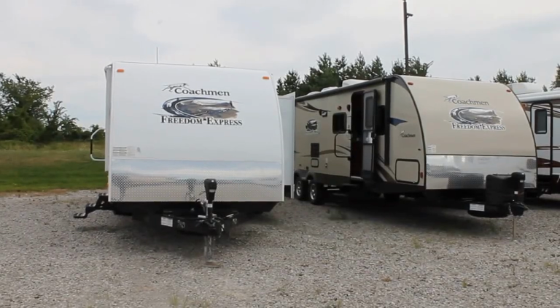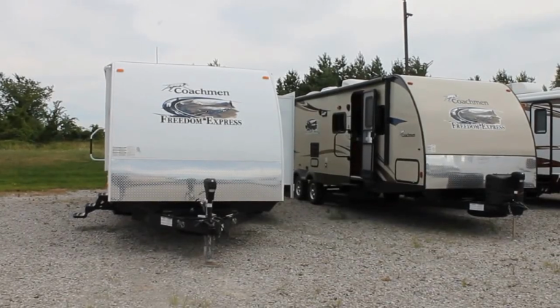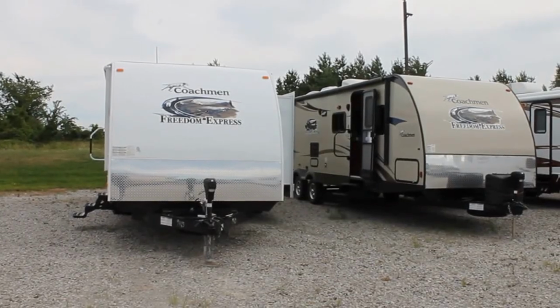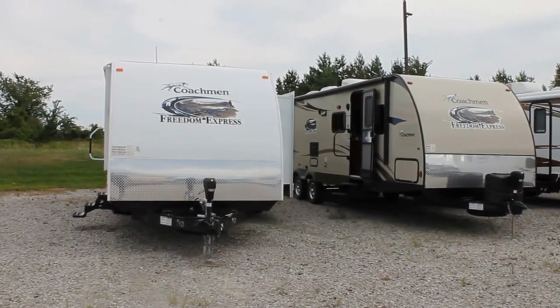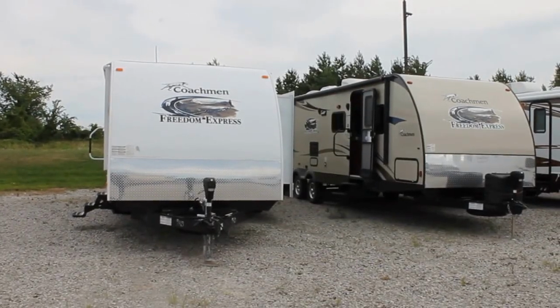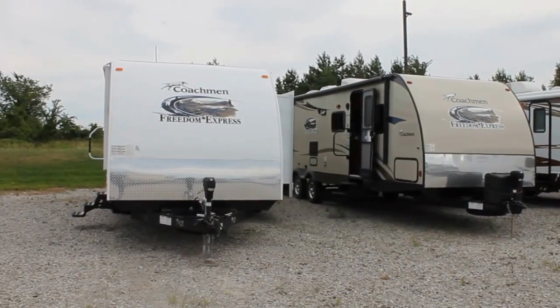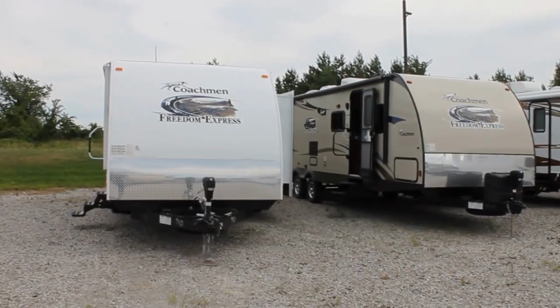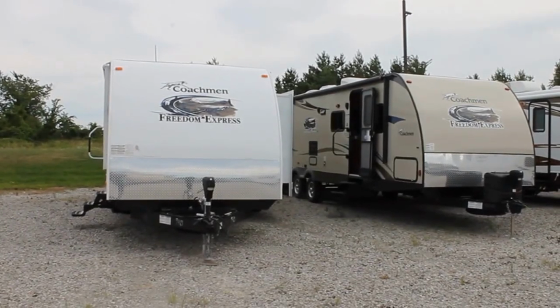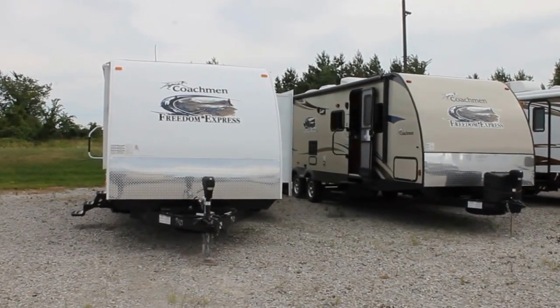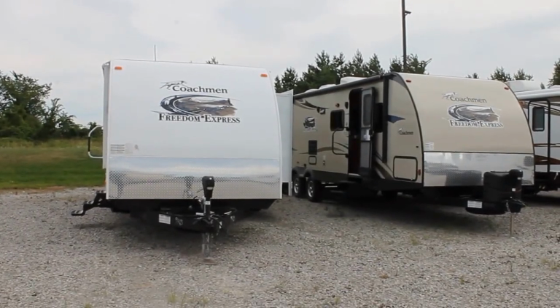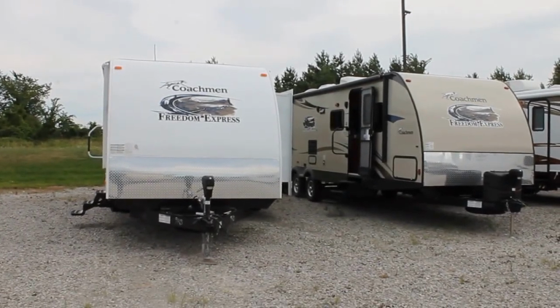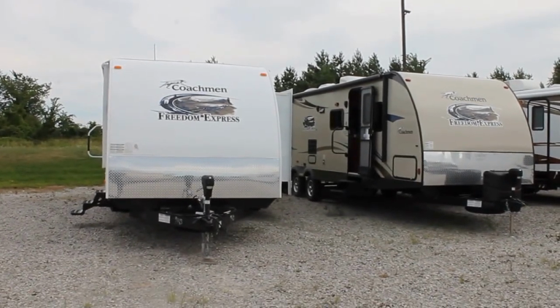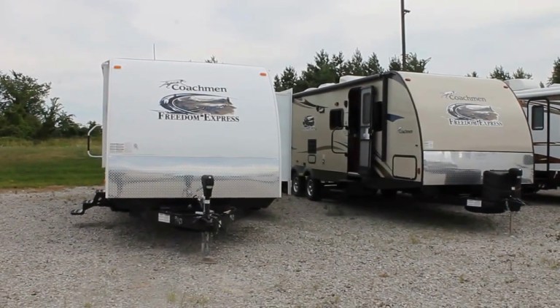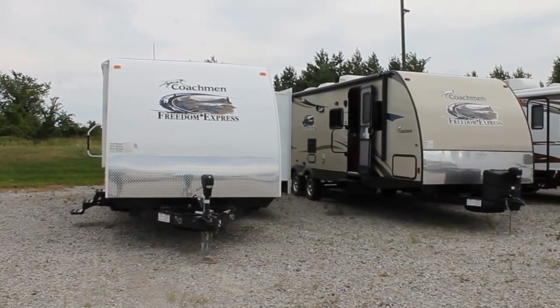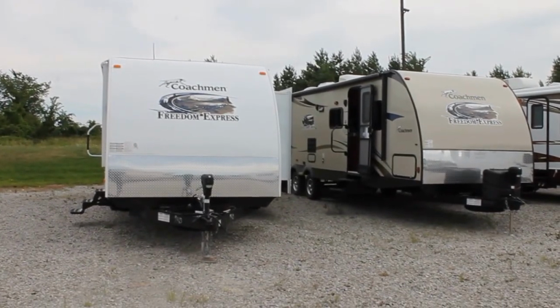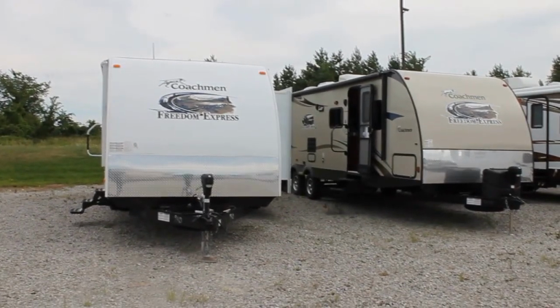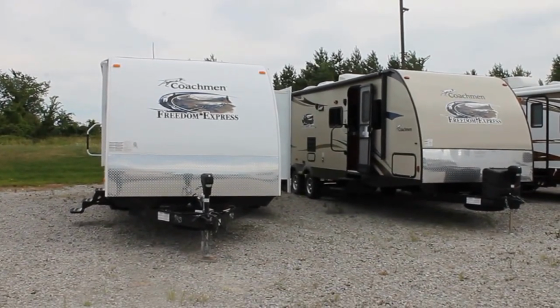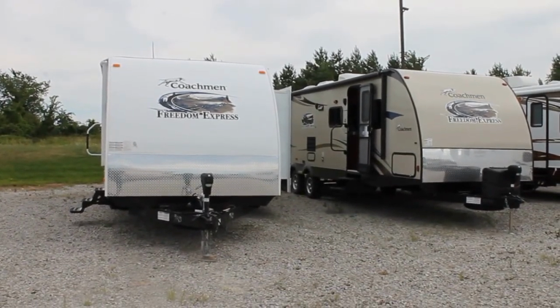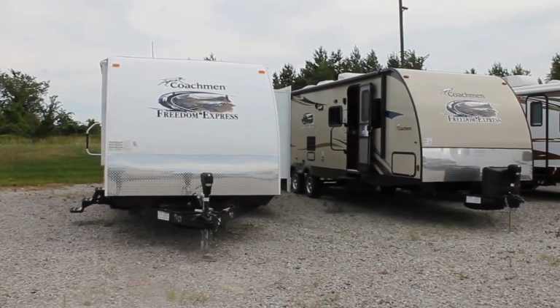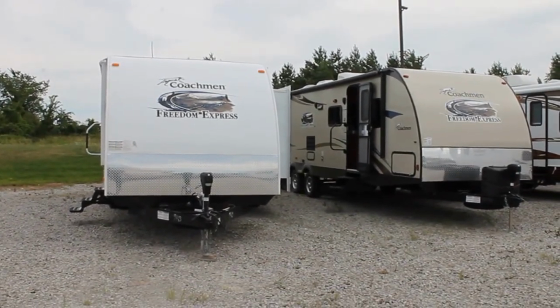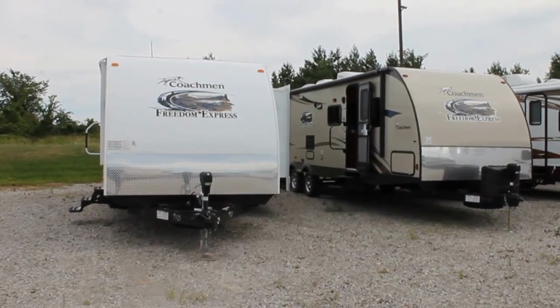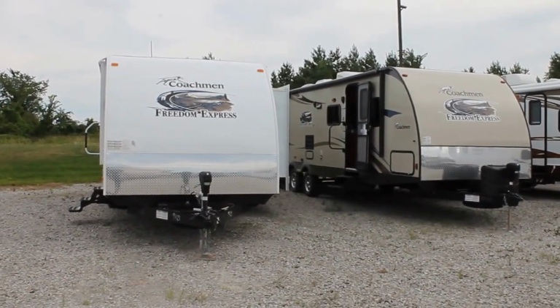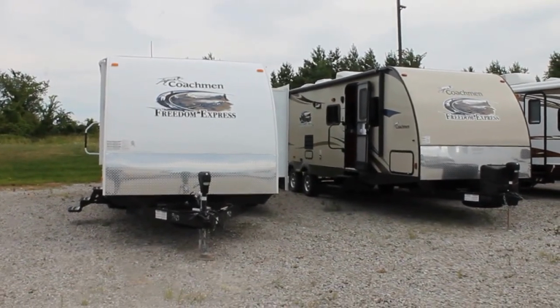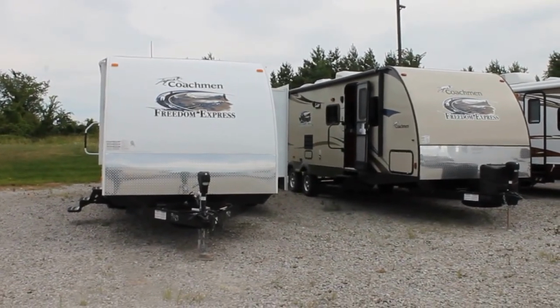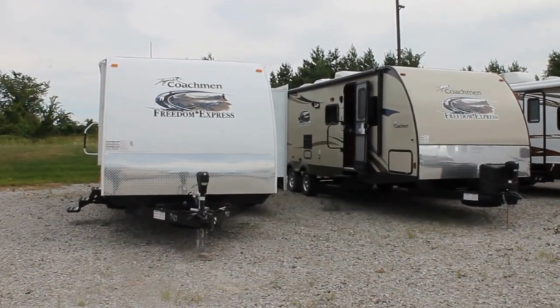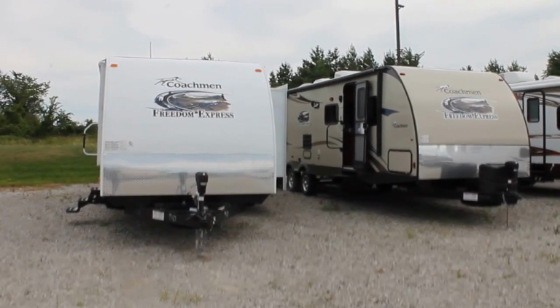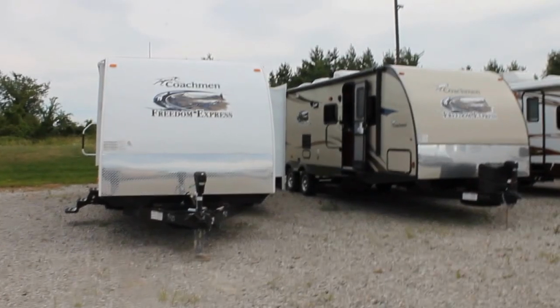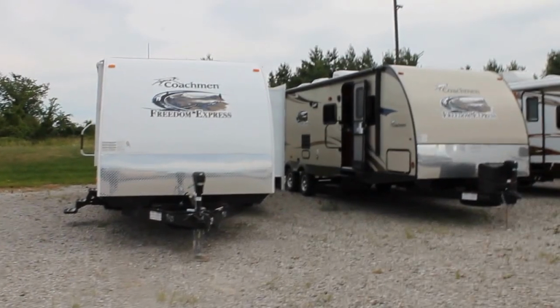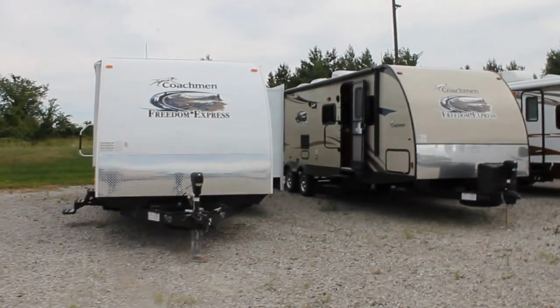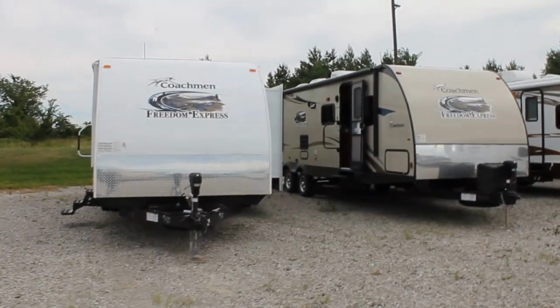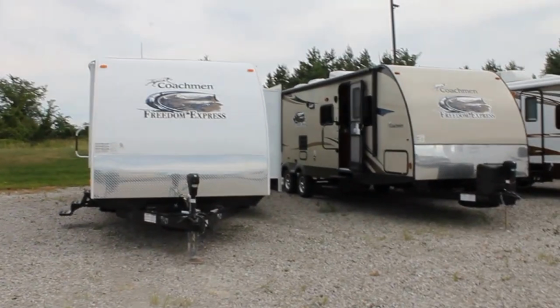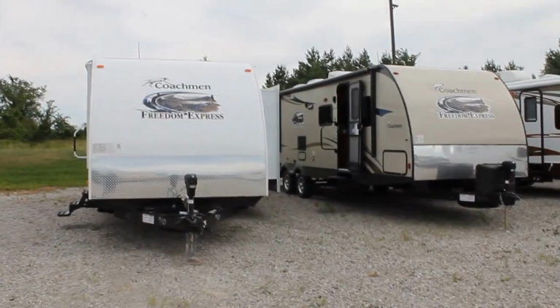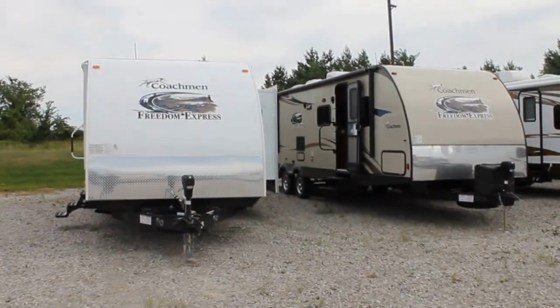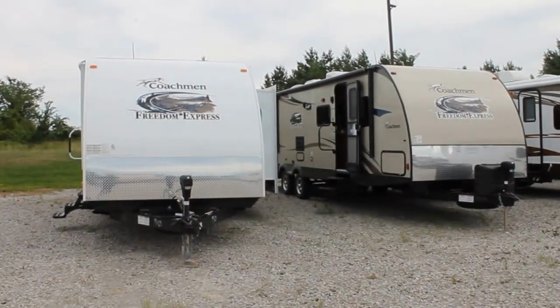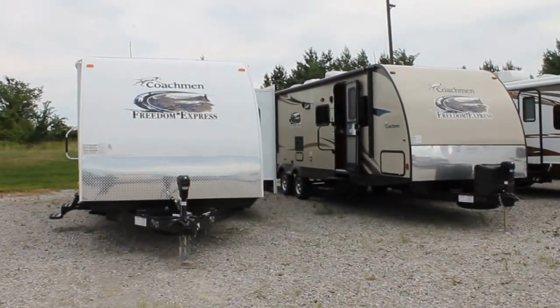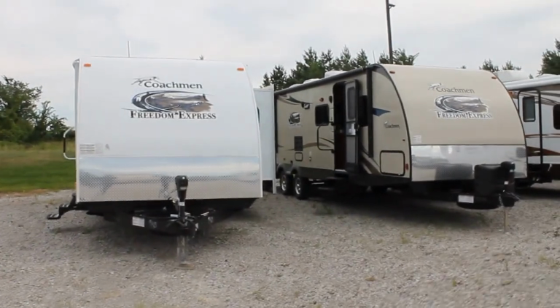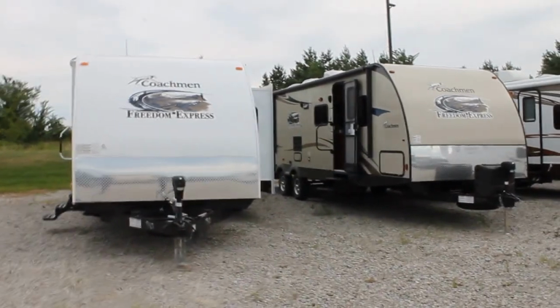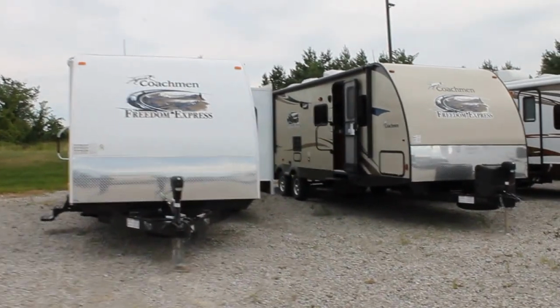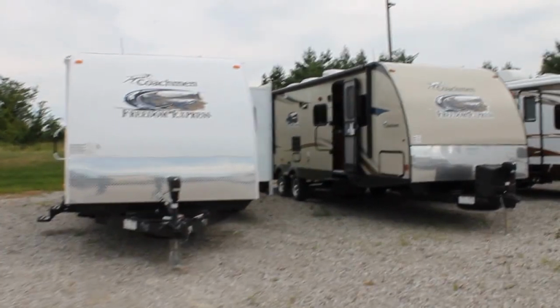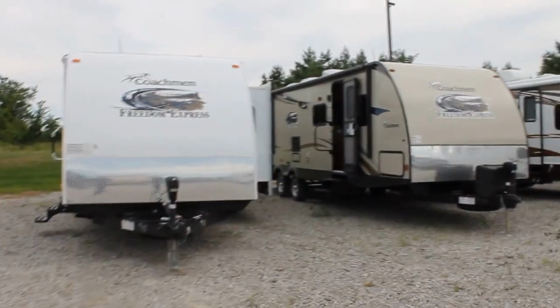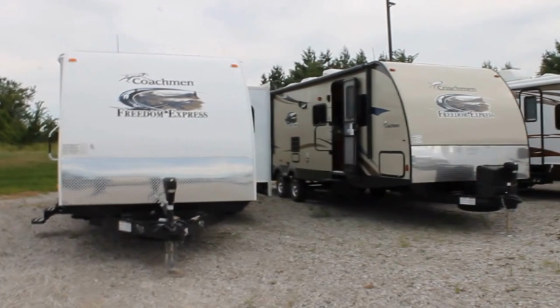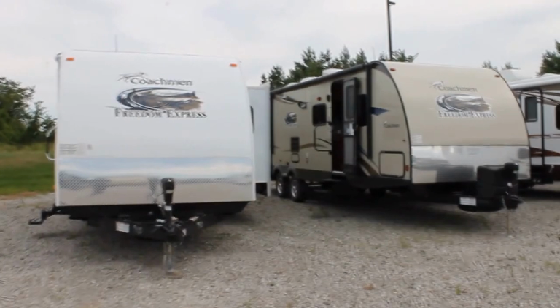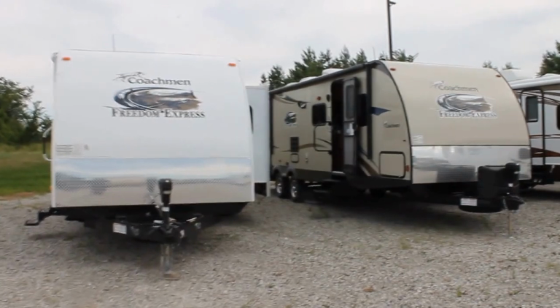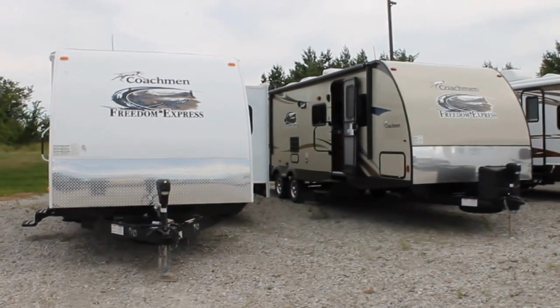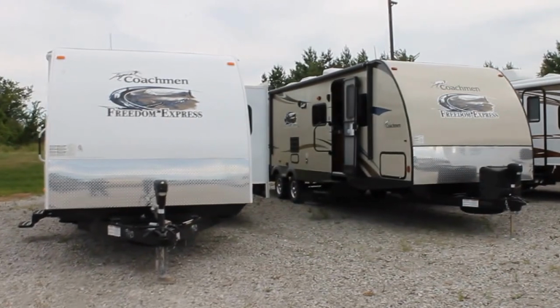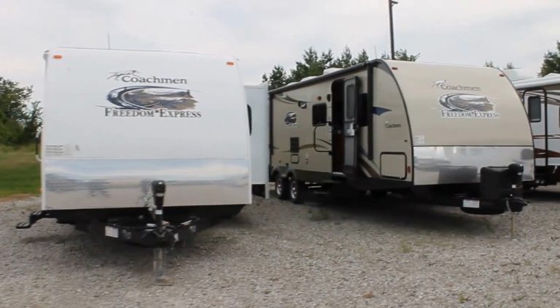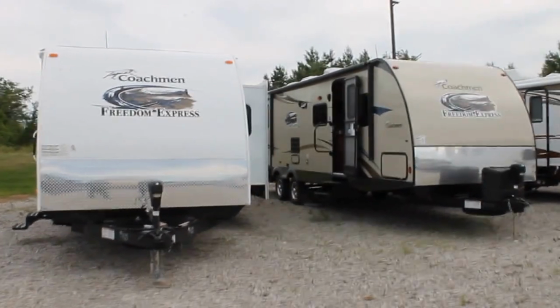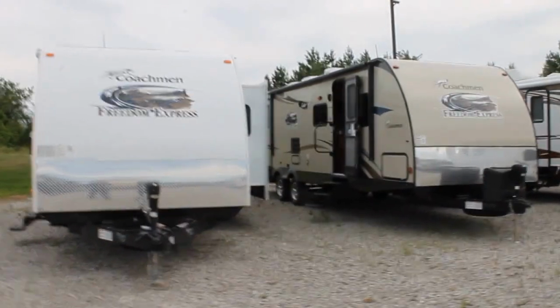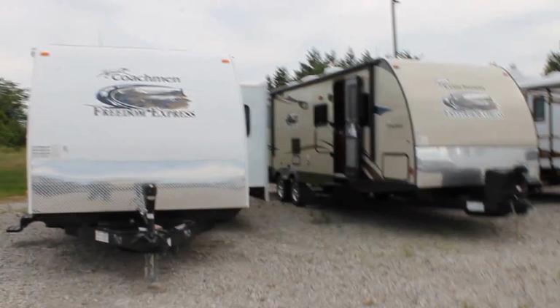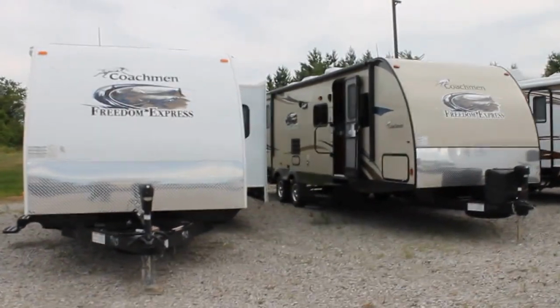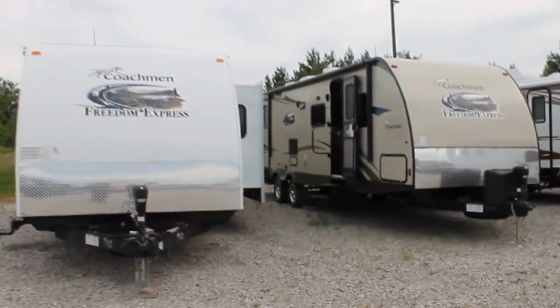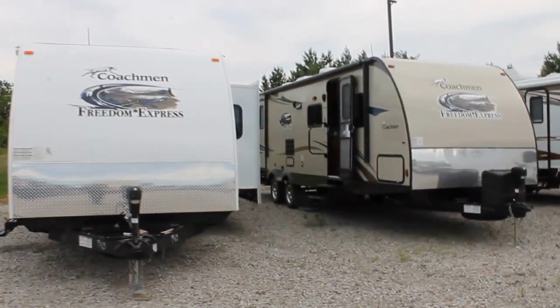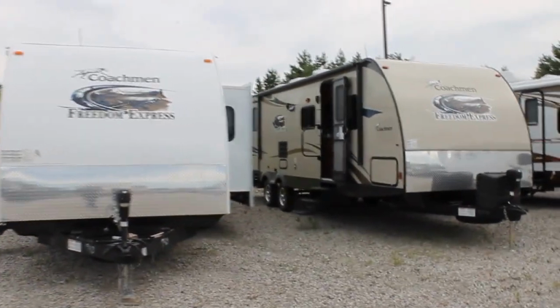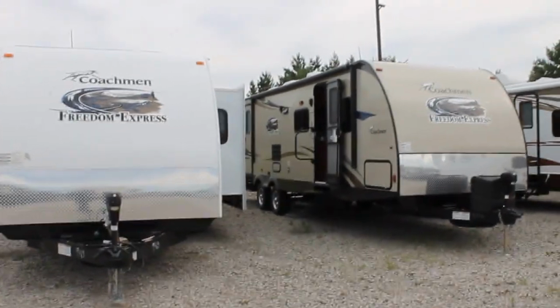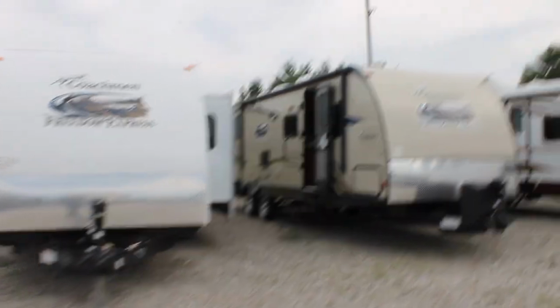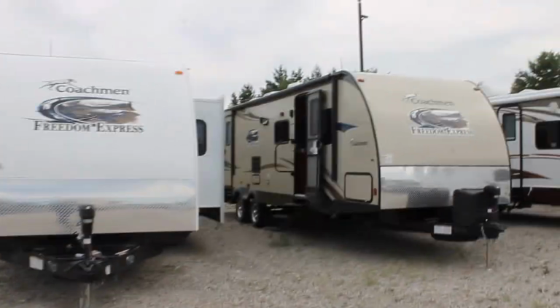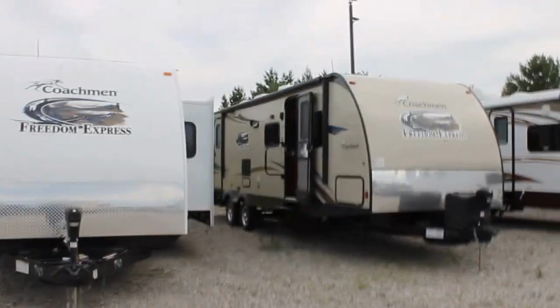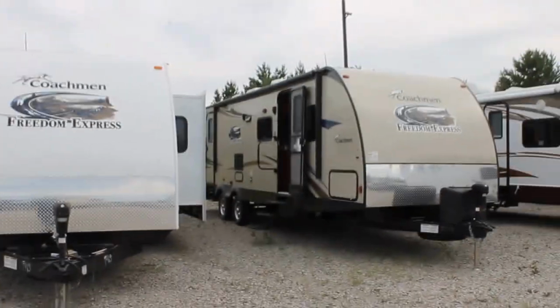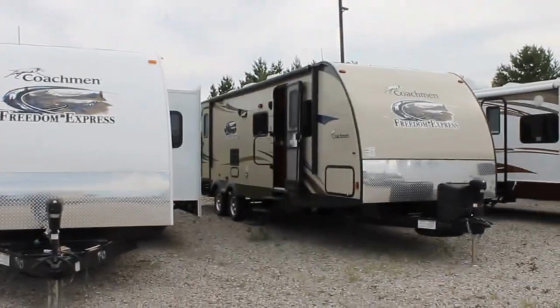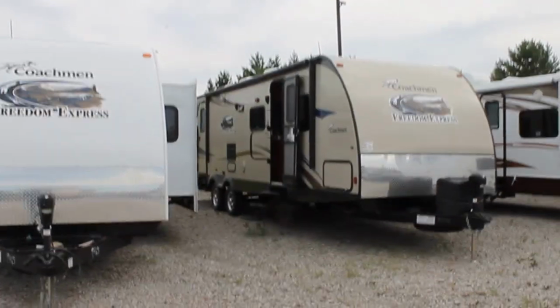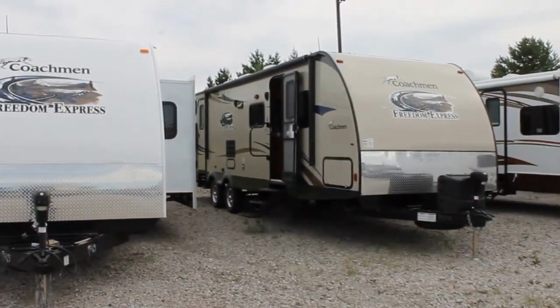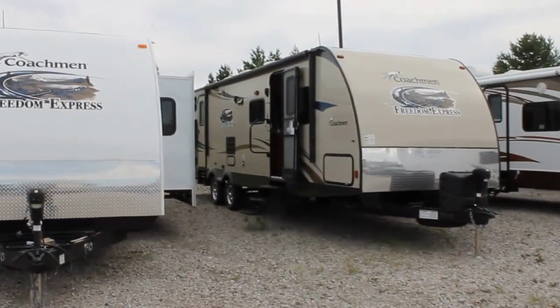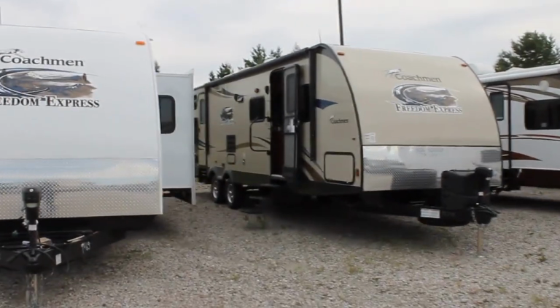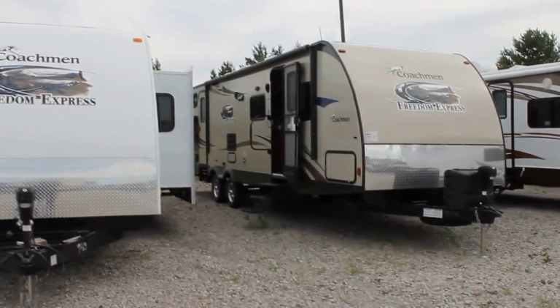Hi, this is Bruno from Bella Vista. Today we're going to take a look at a 2014 Coachman Freedom Express.